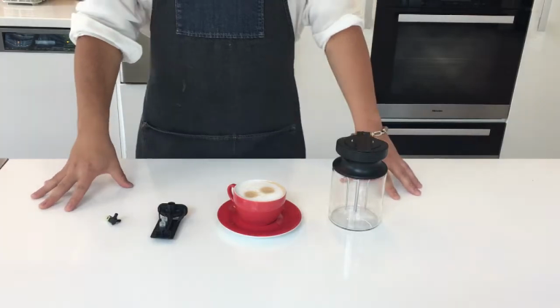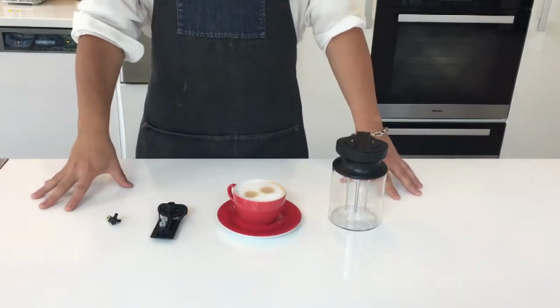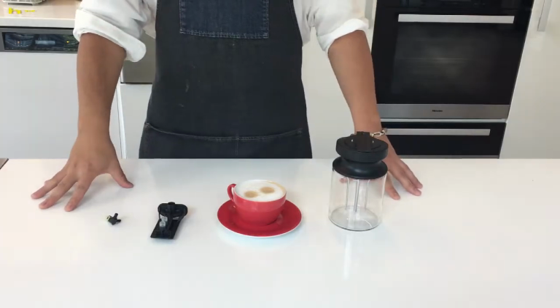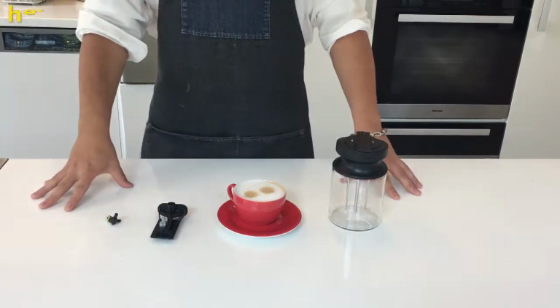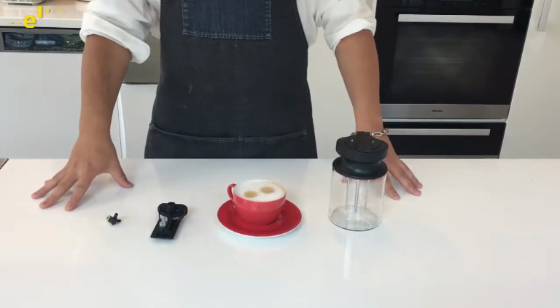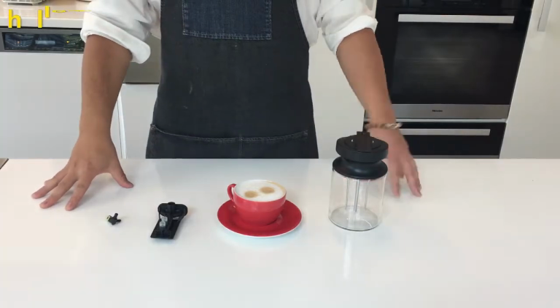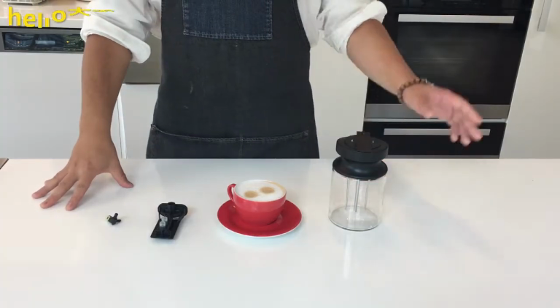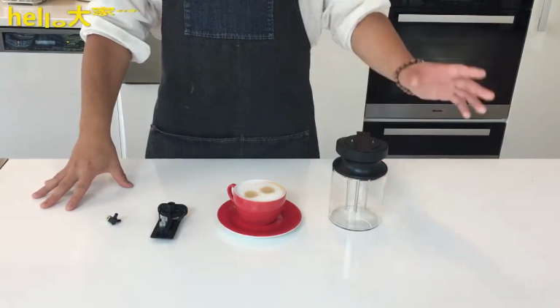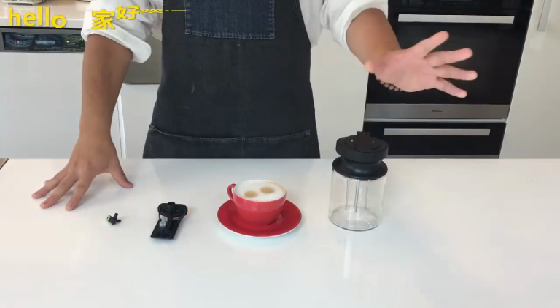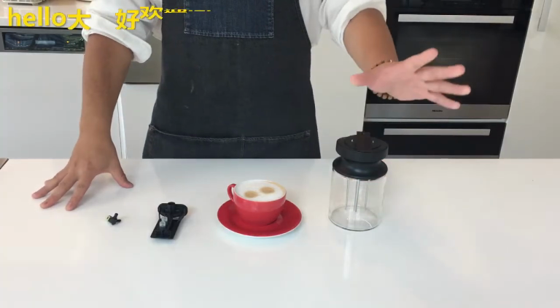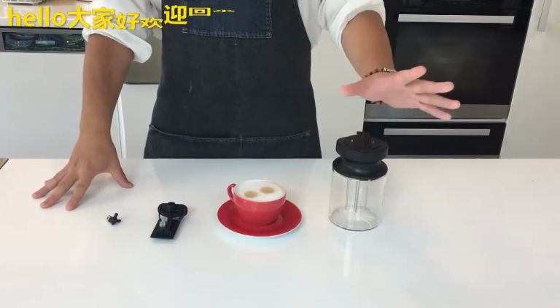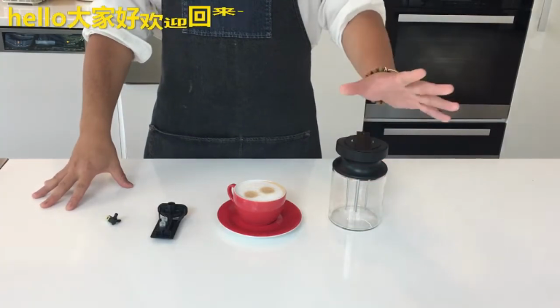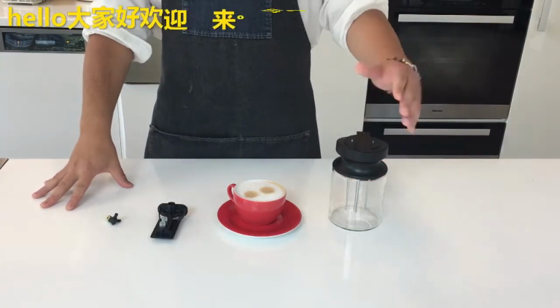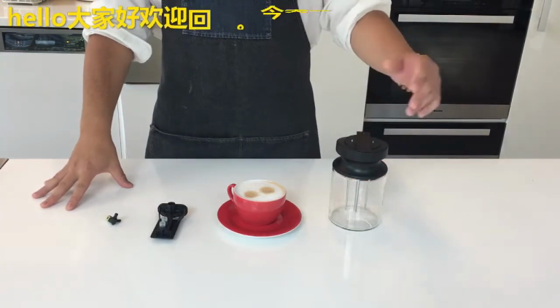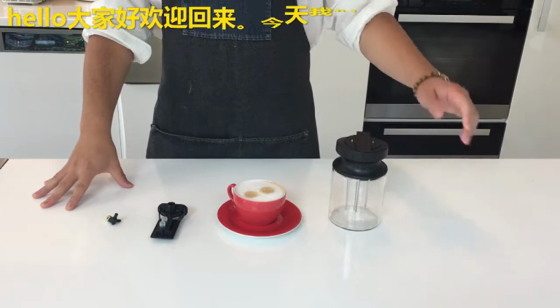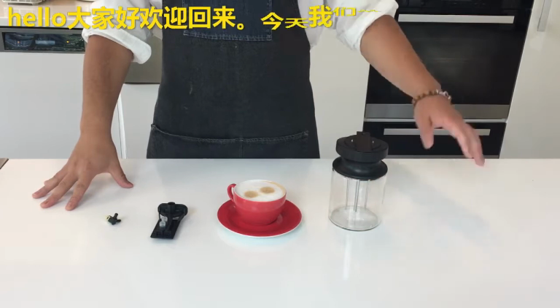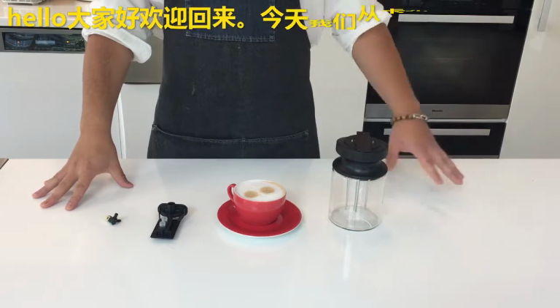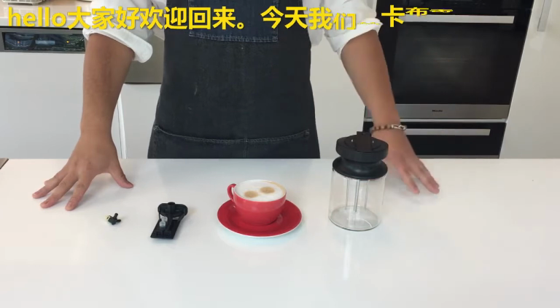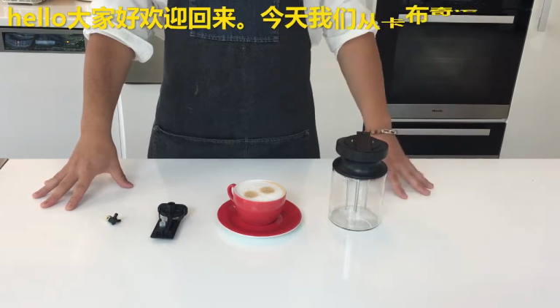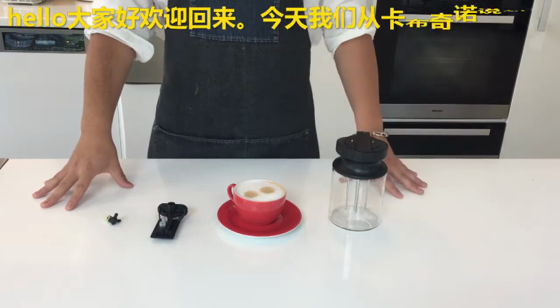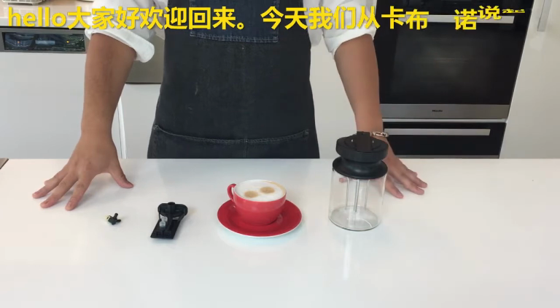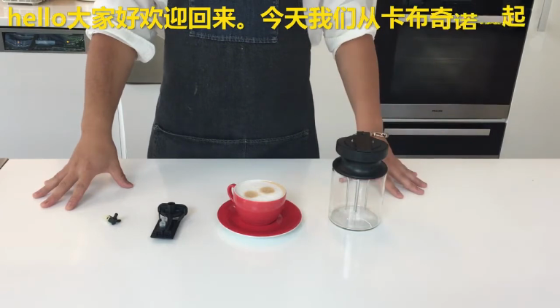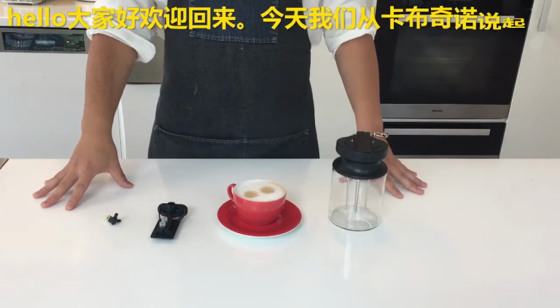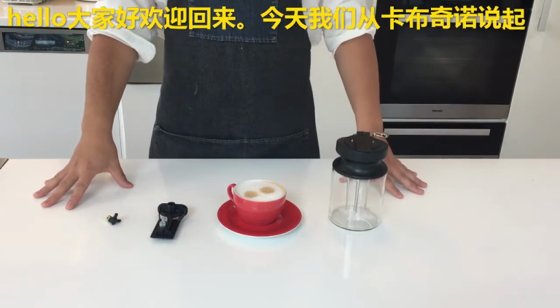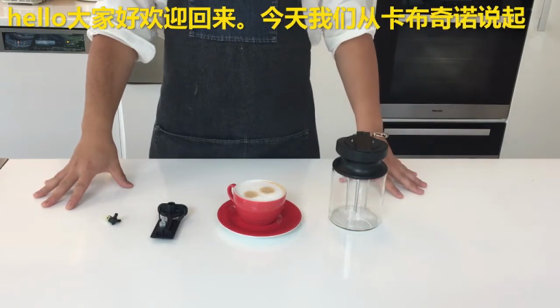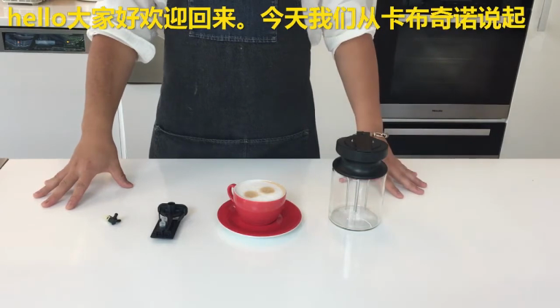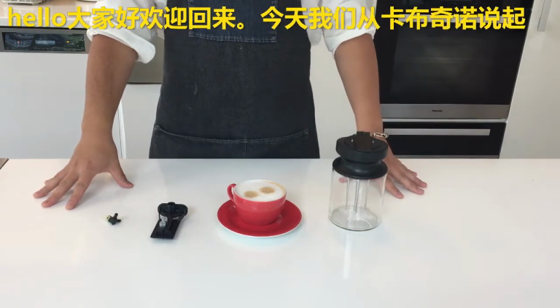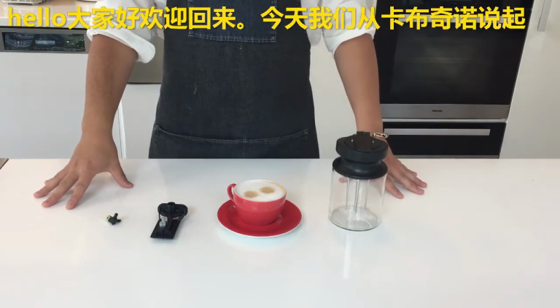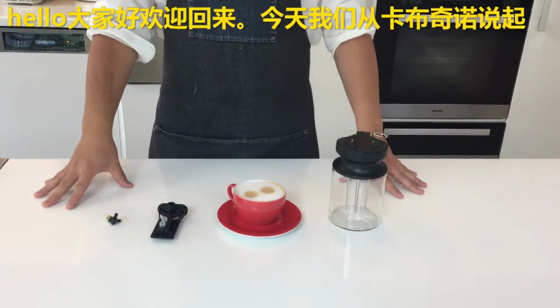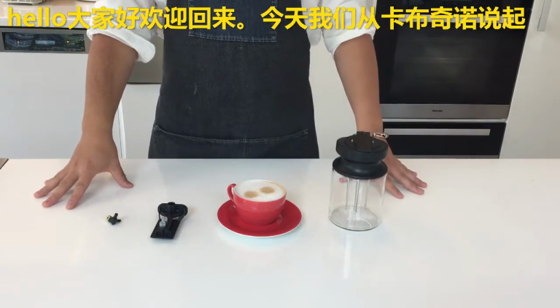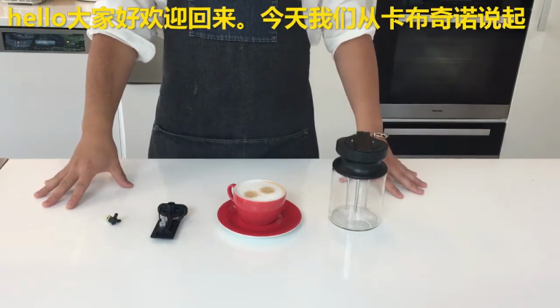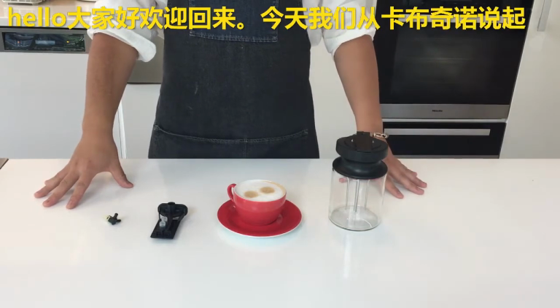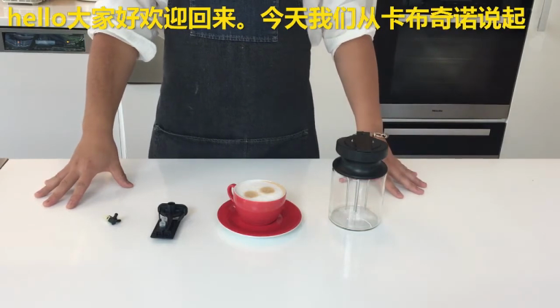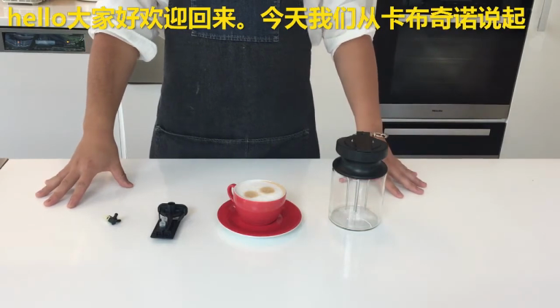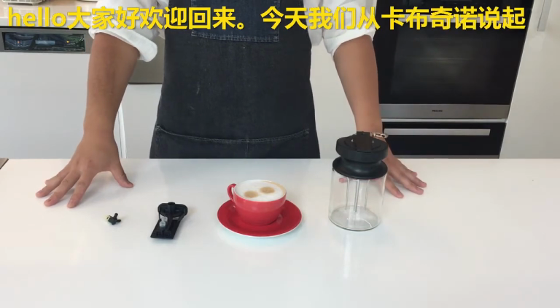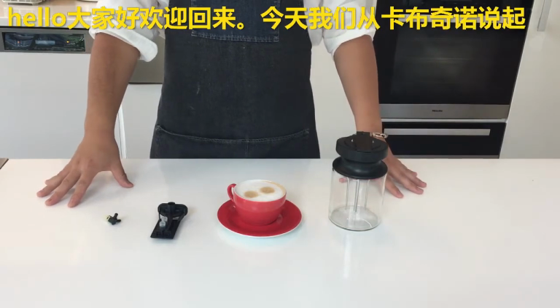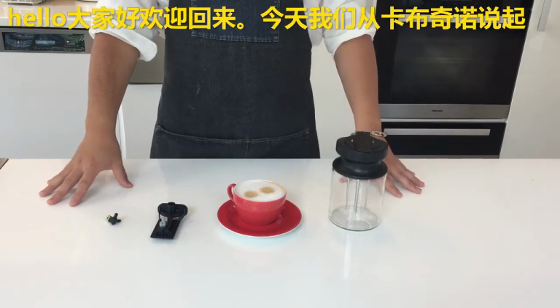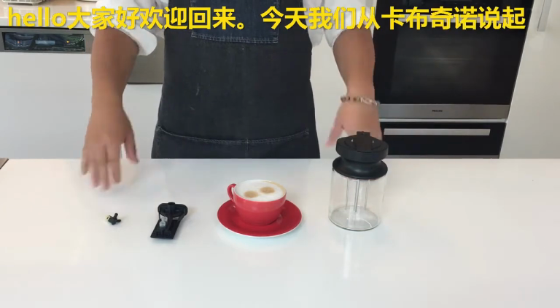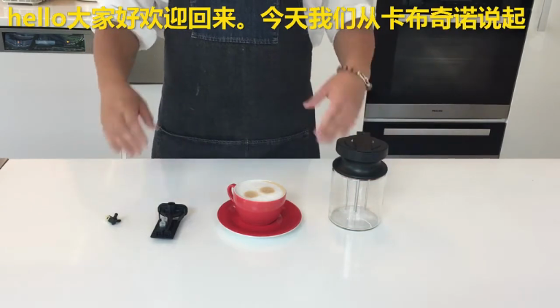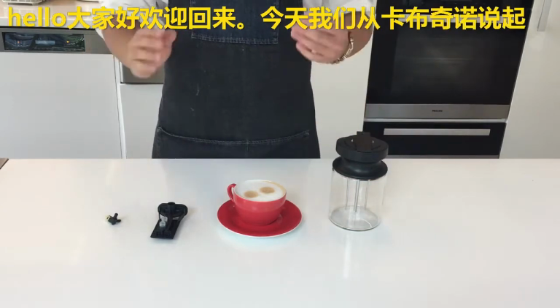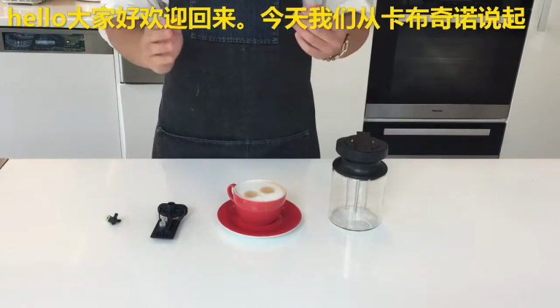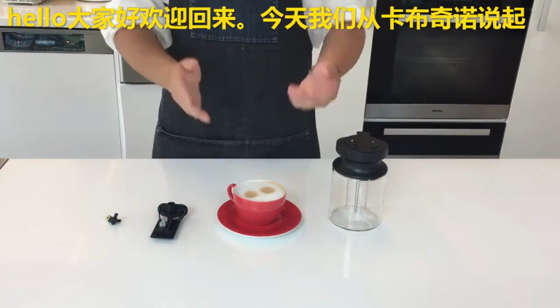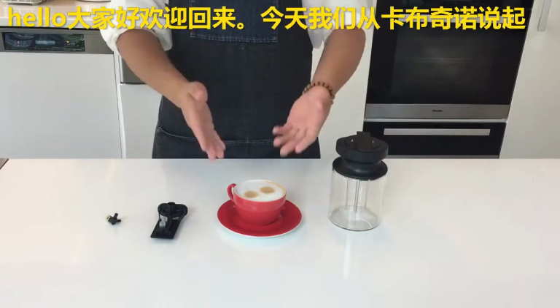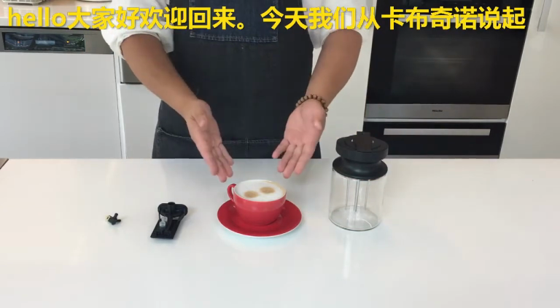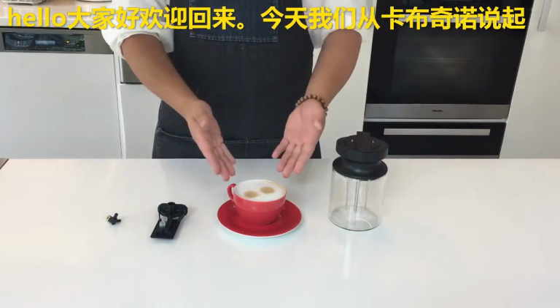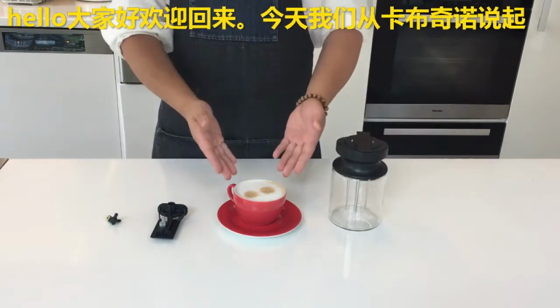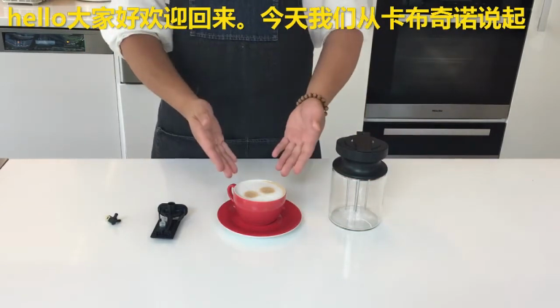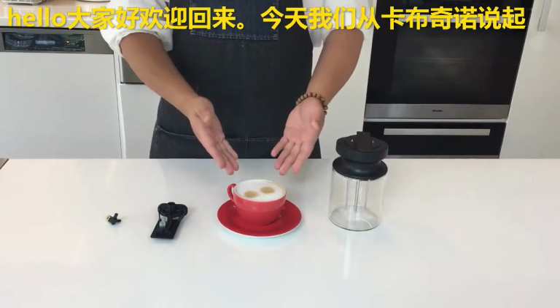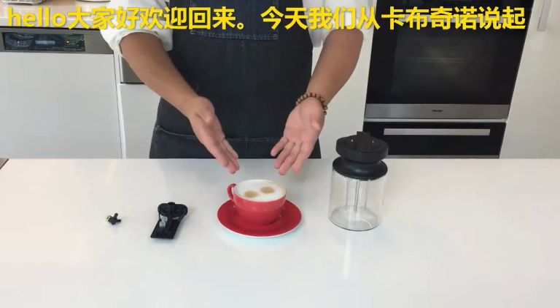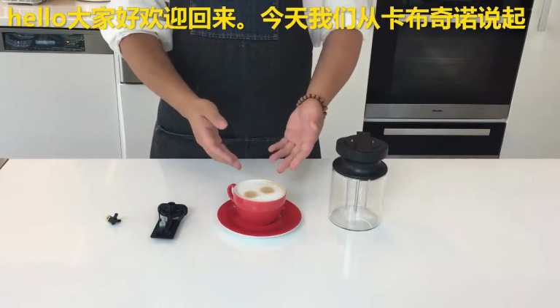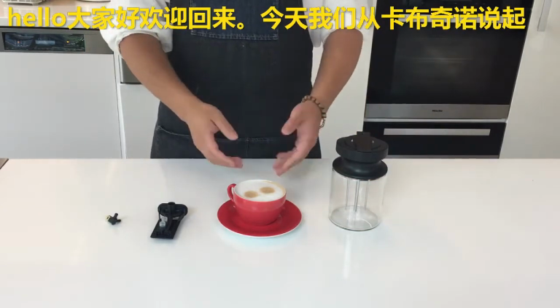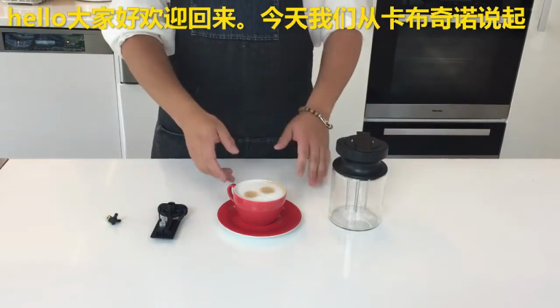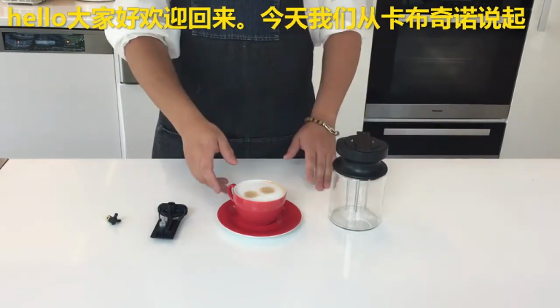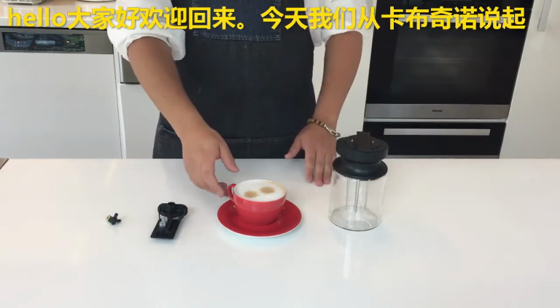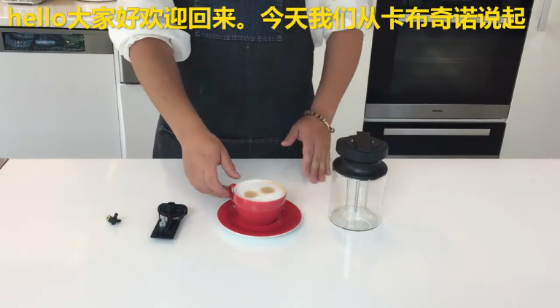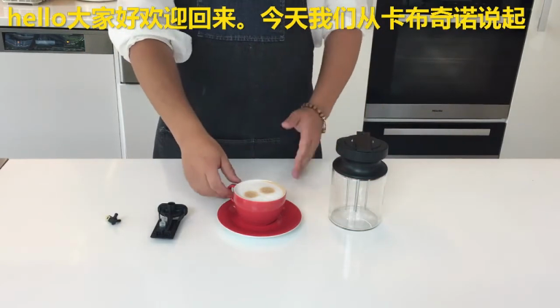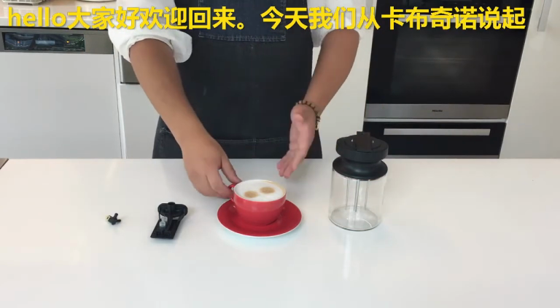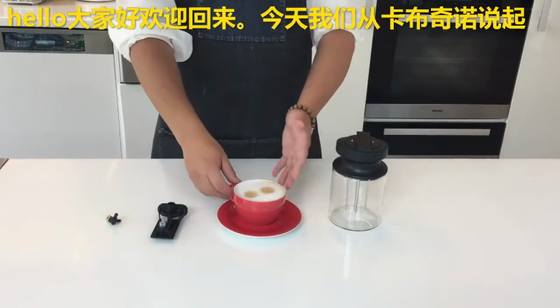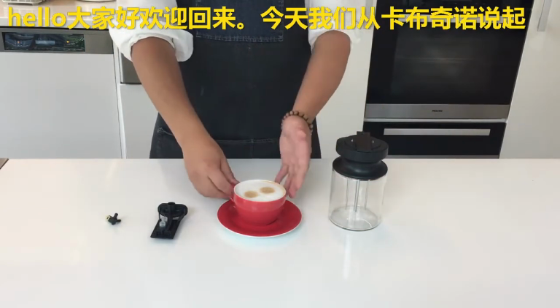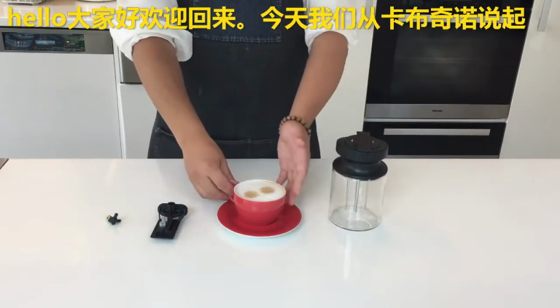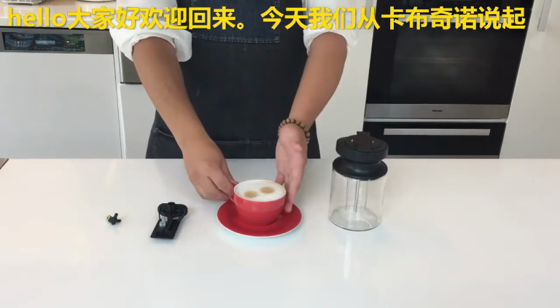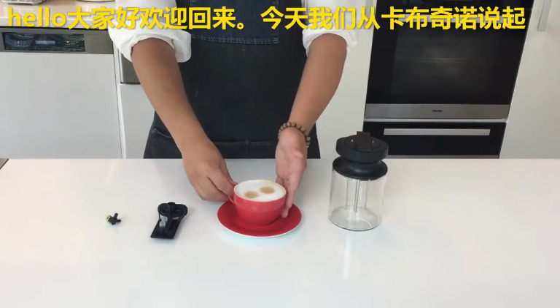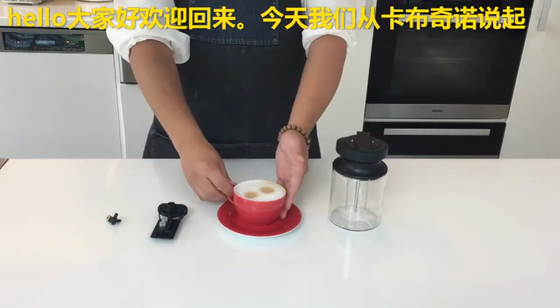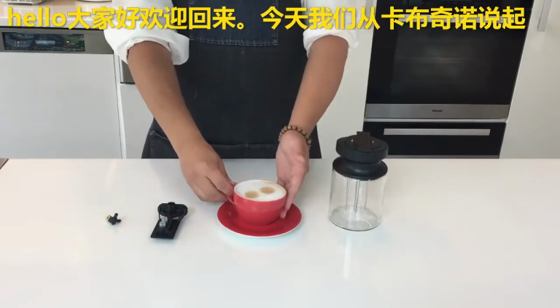Welcome back, Hidden Dwellers! Today we are going to be talking about this — a normal looking Mila Cappuccino.